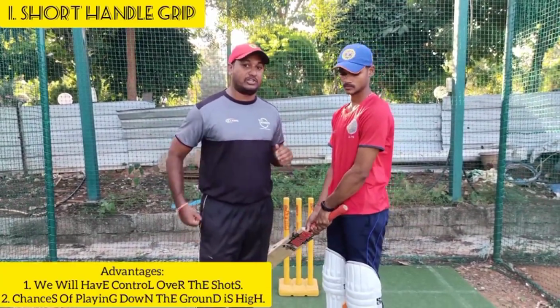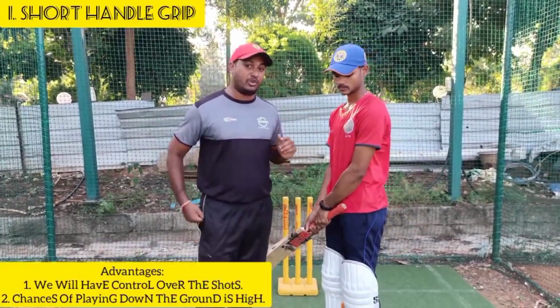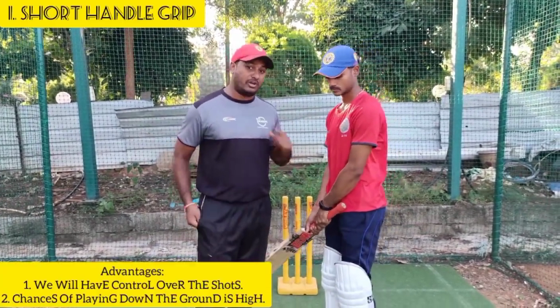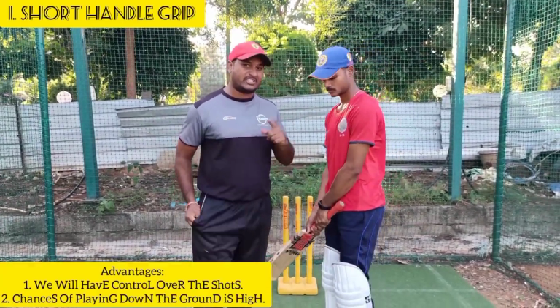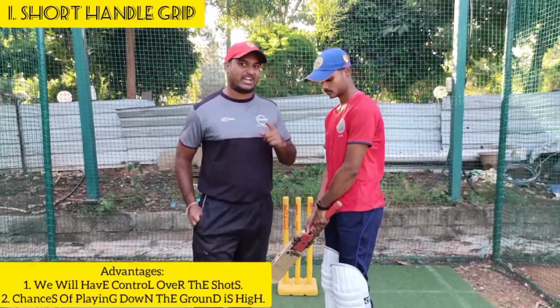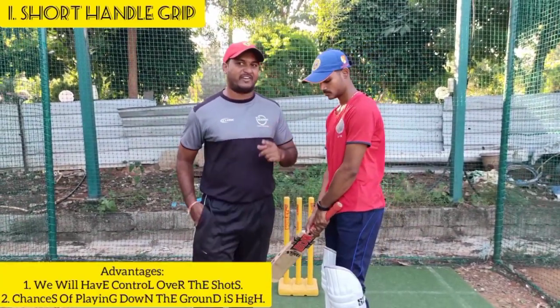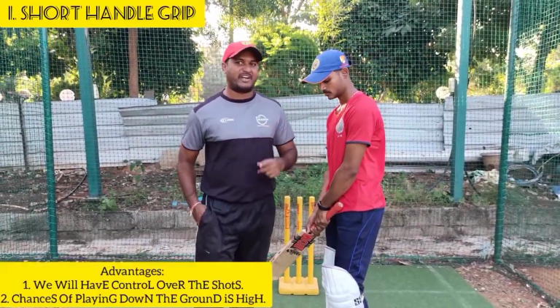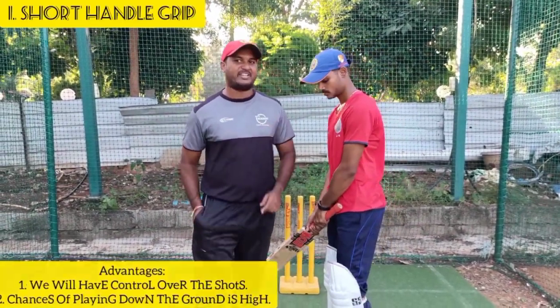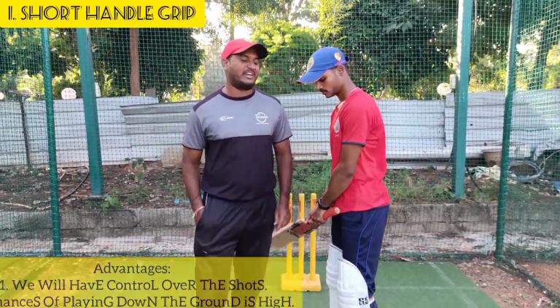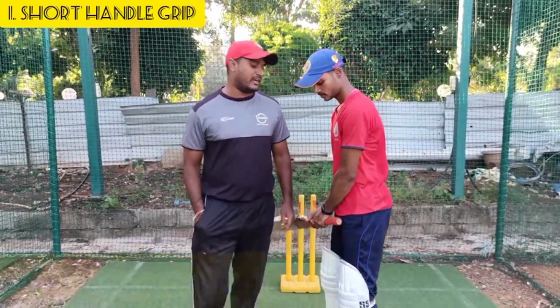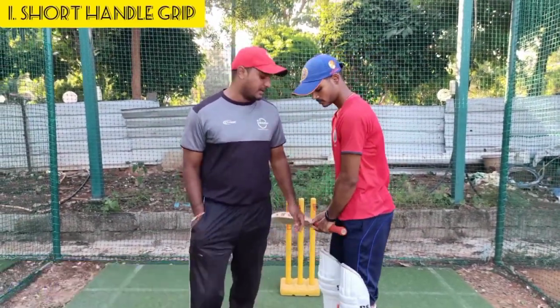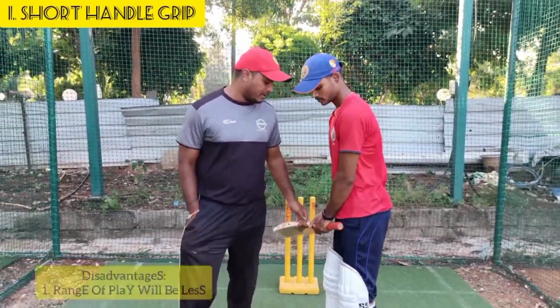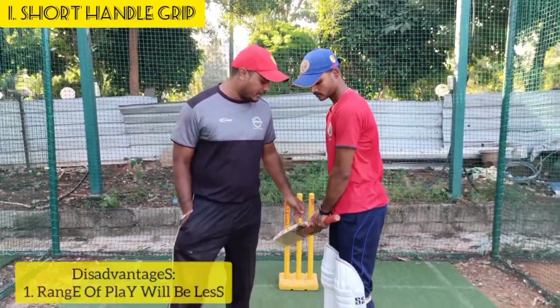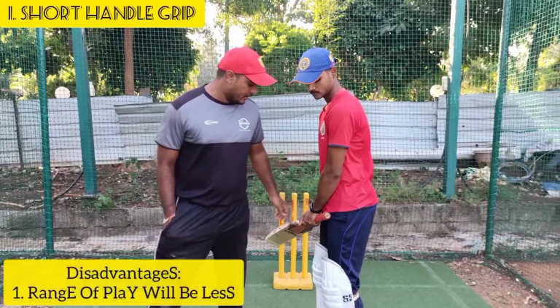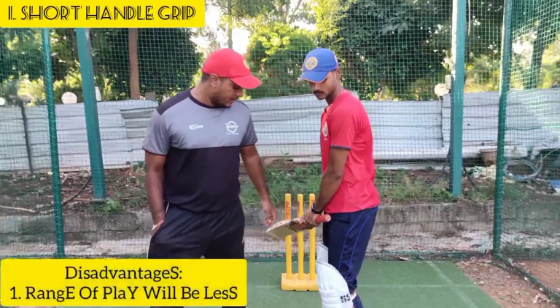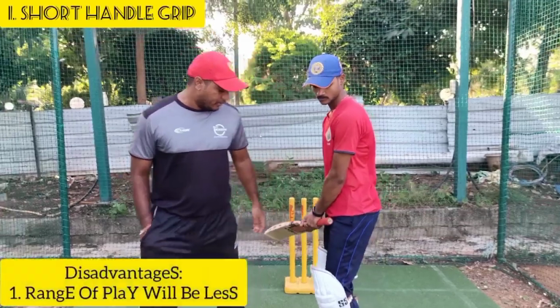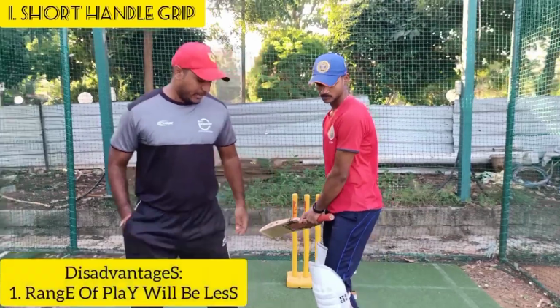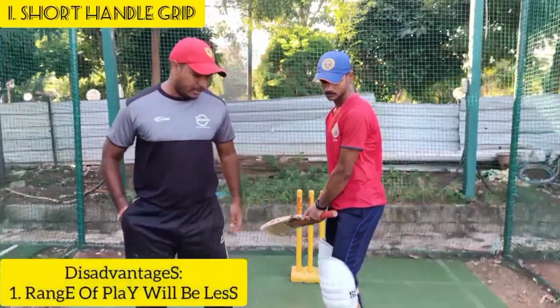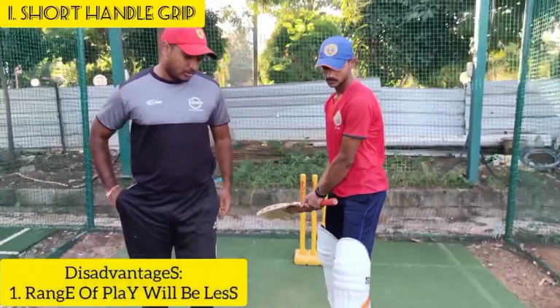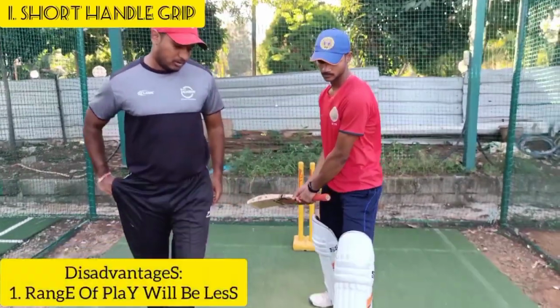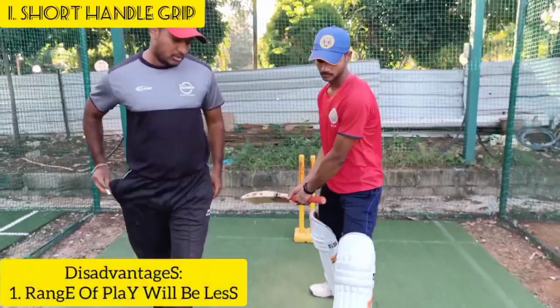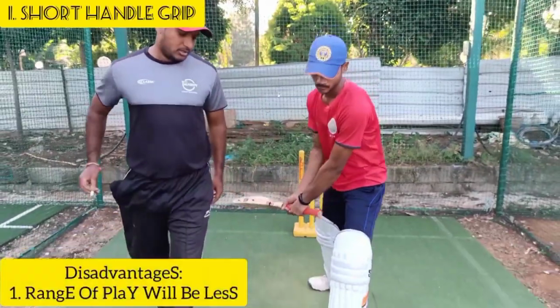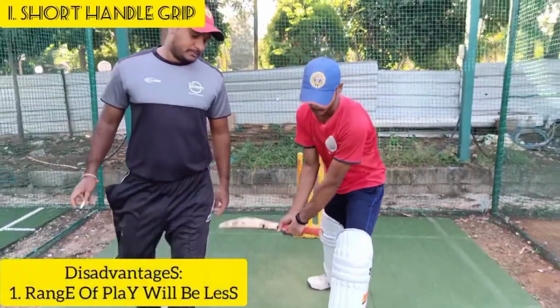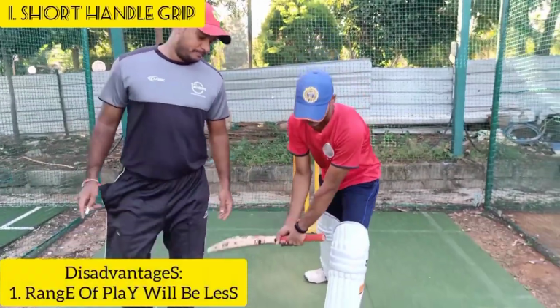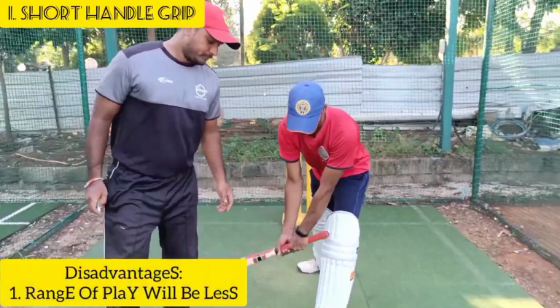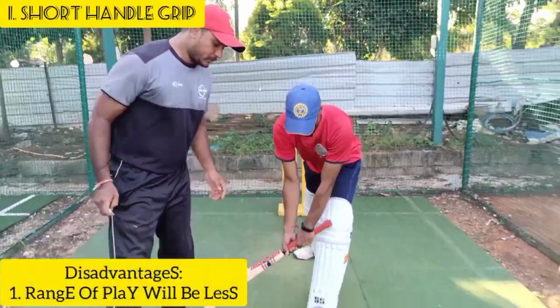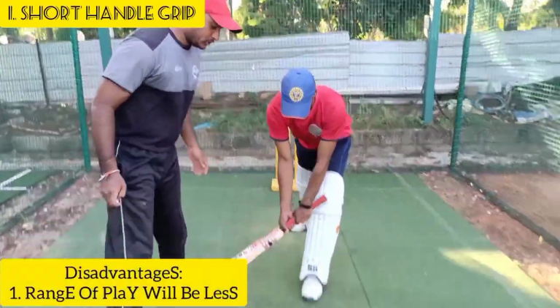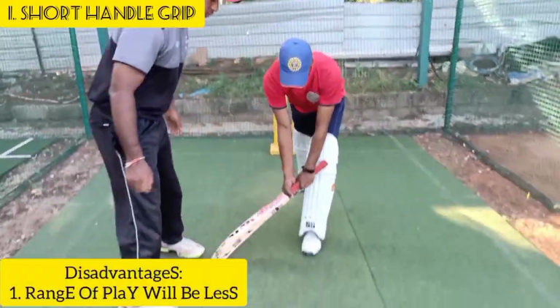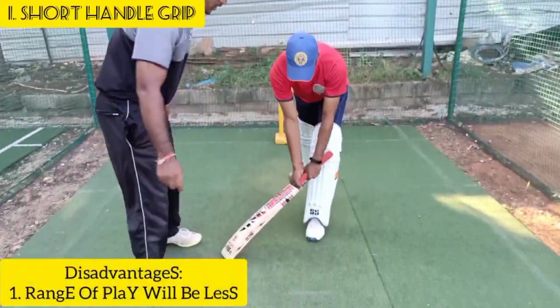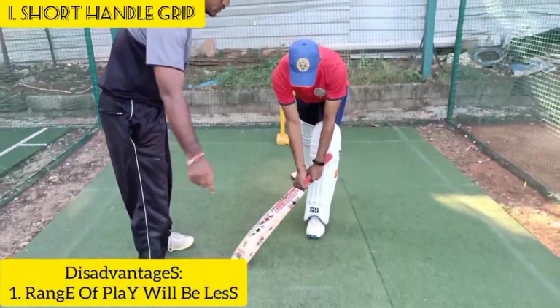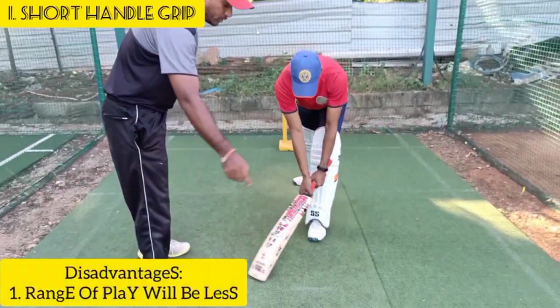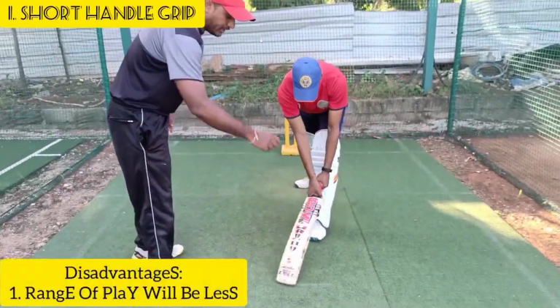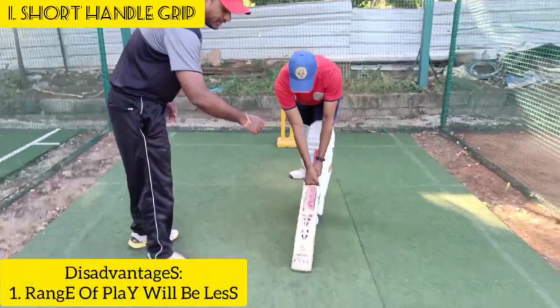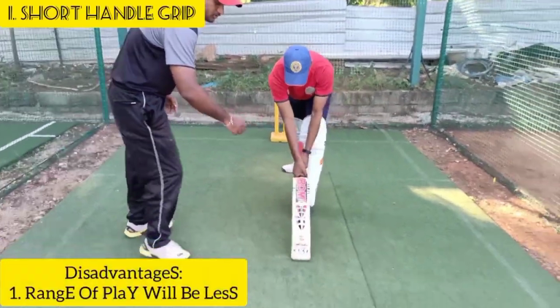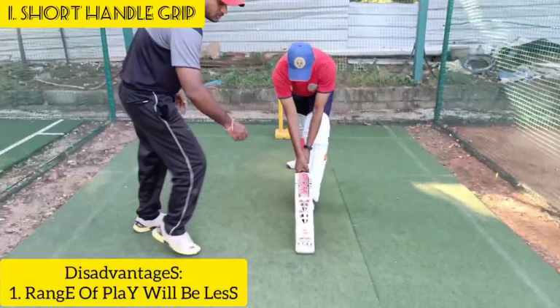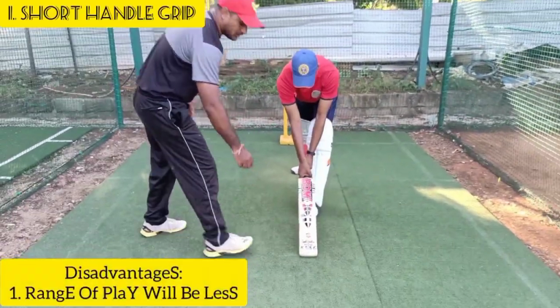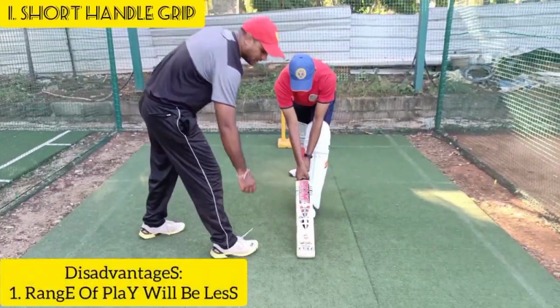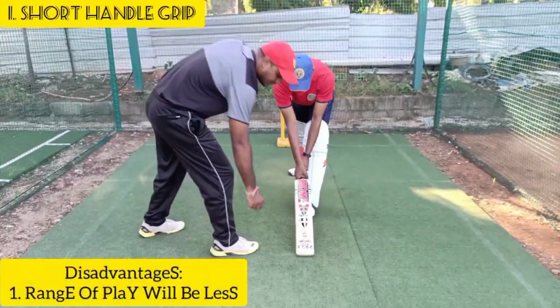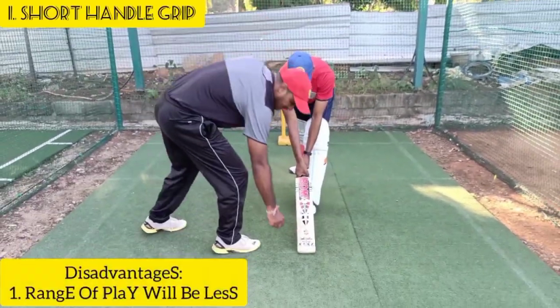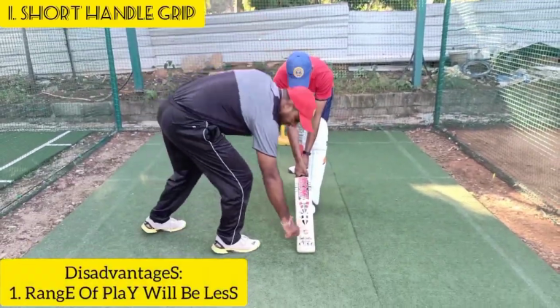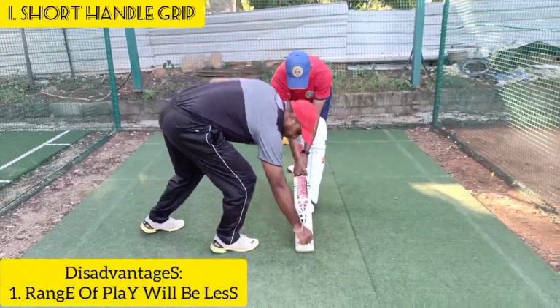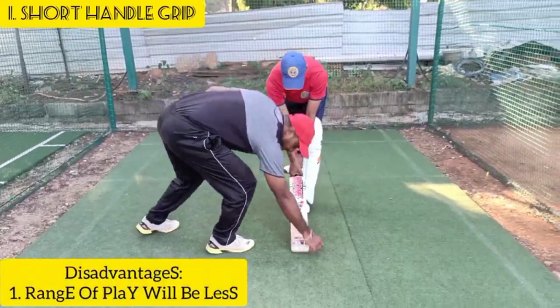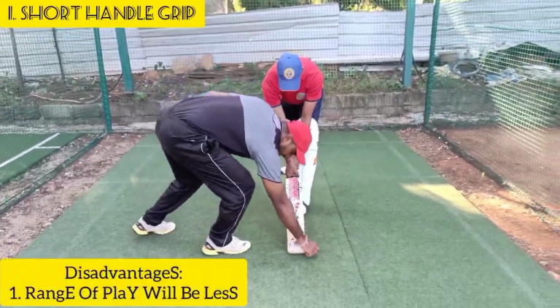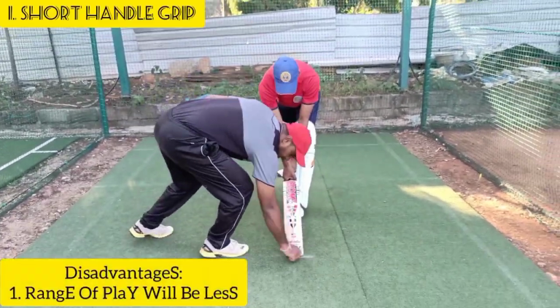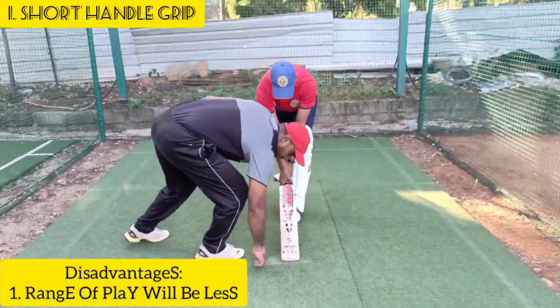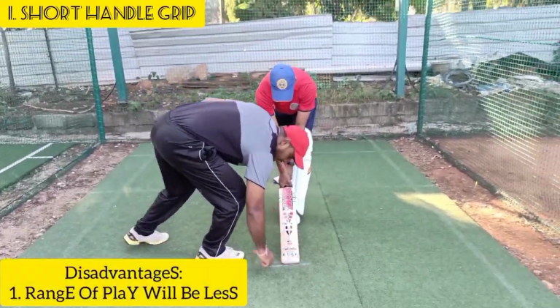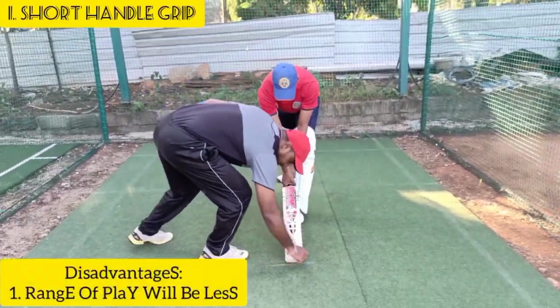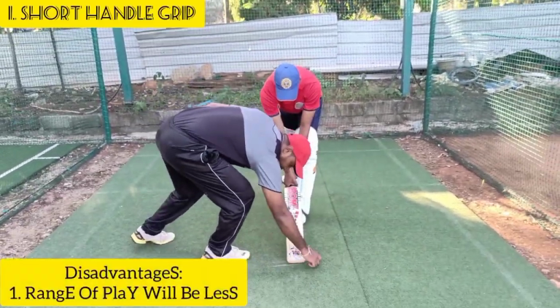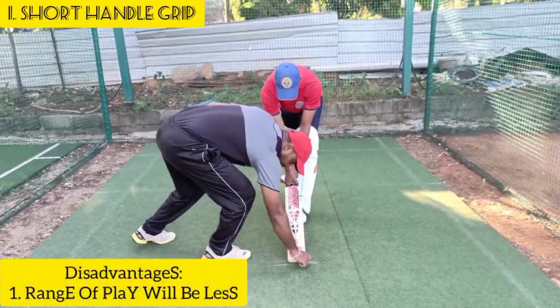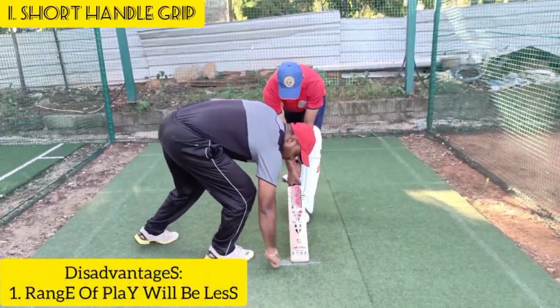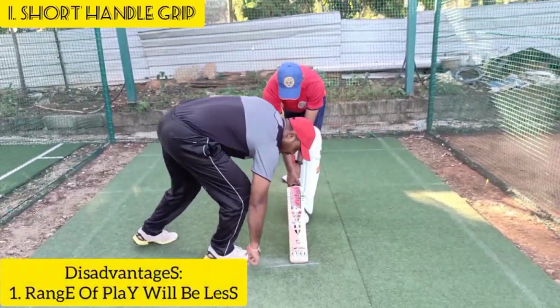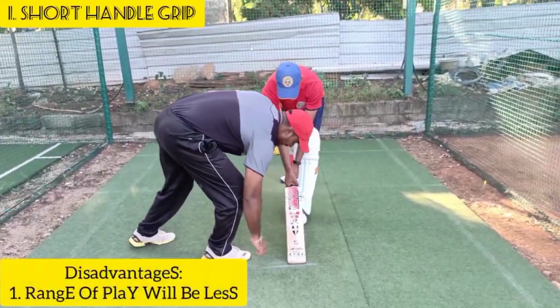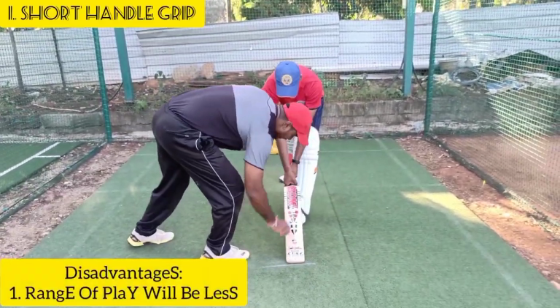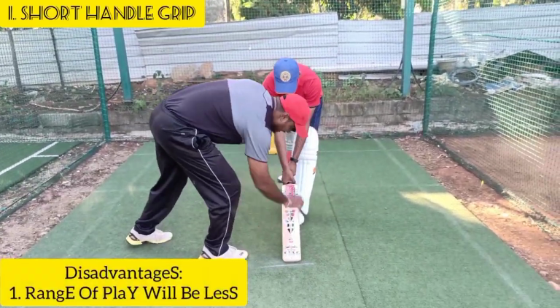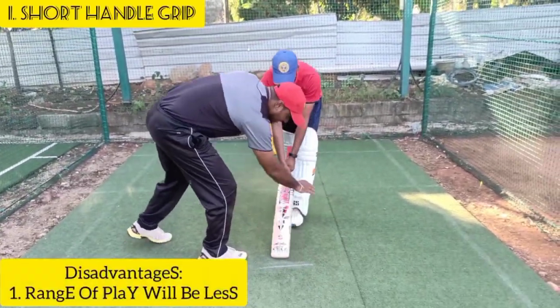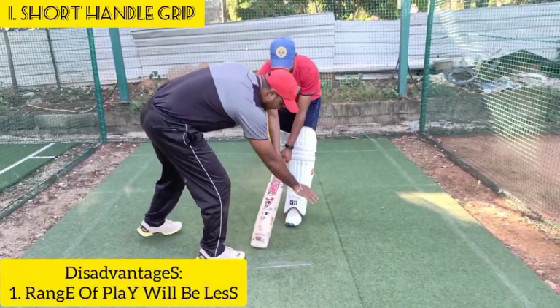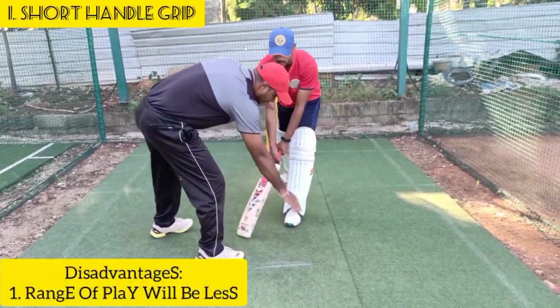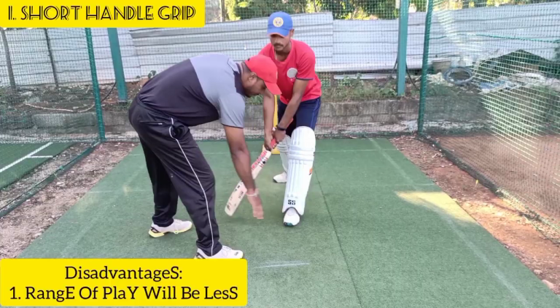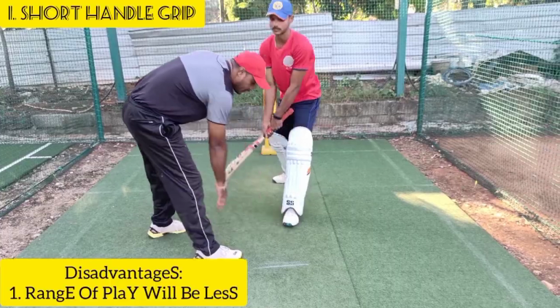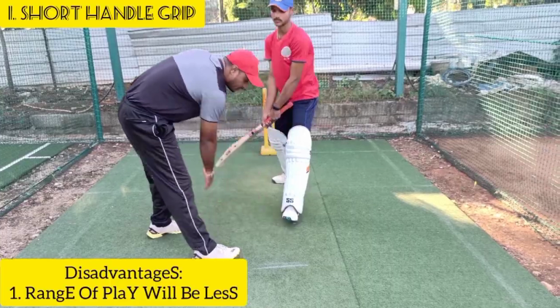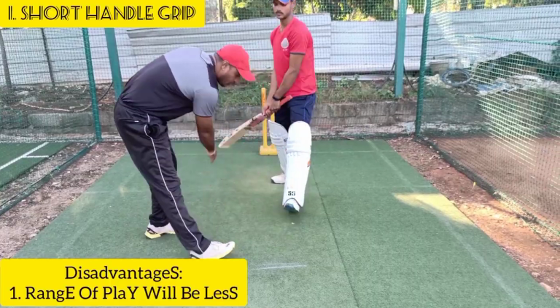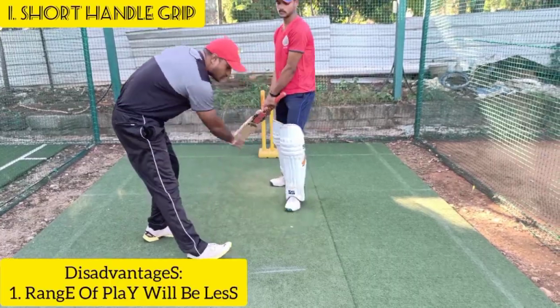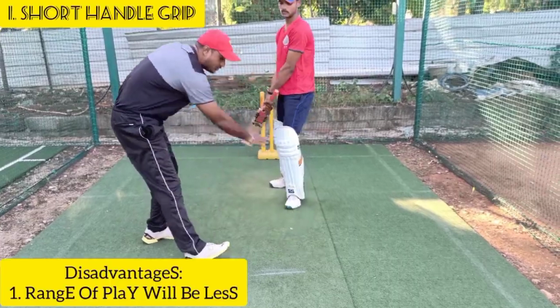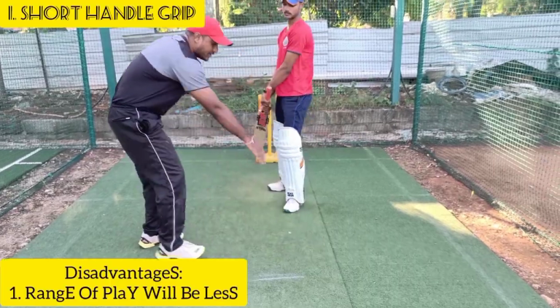With the short grip, you have control and stability. However, we also have a disadvantage here. If you have a short grip with a tight grip, it limits your range.